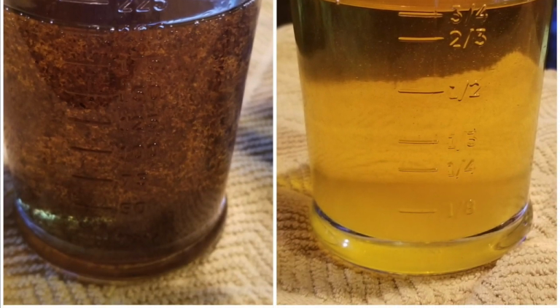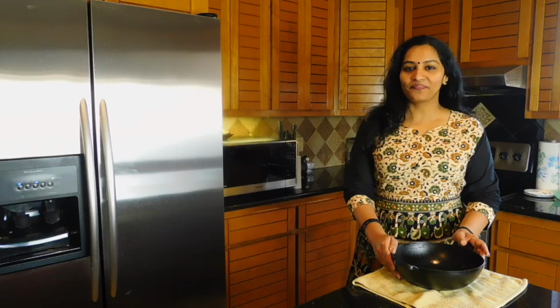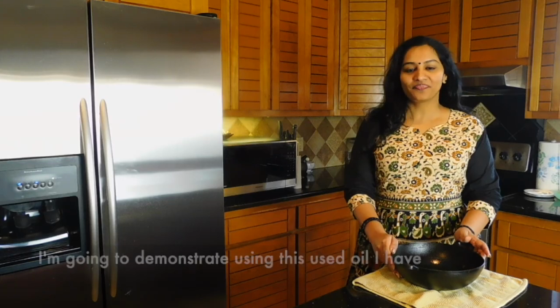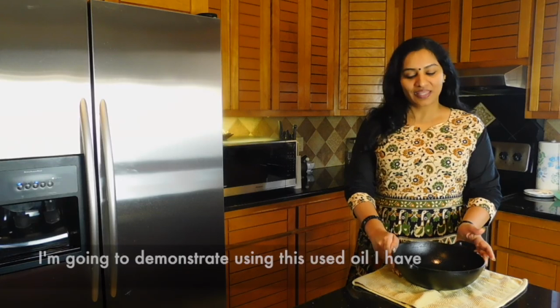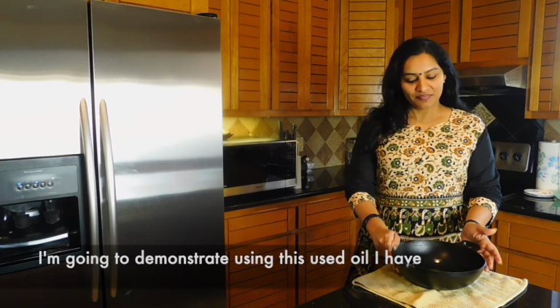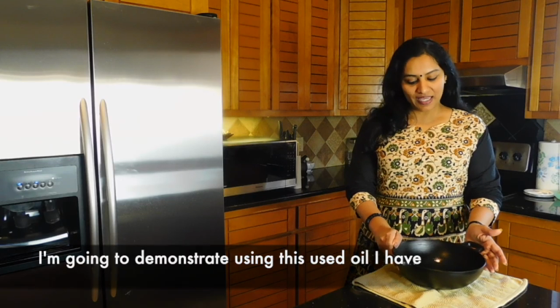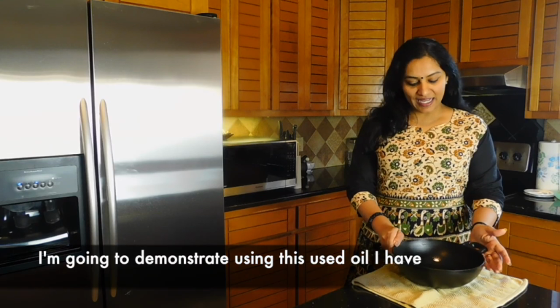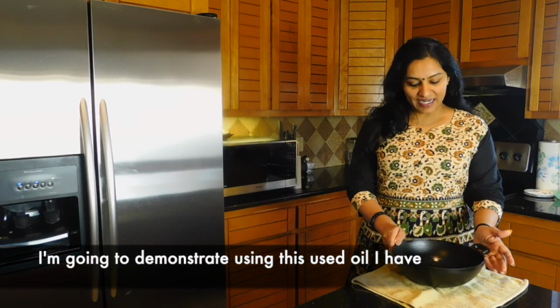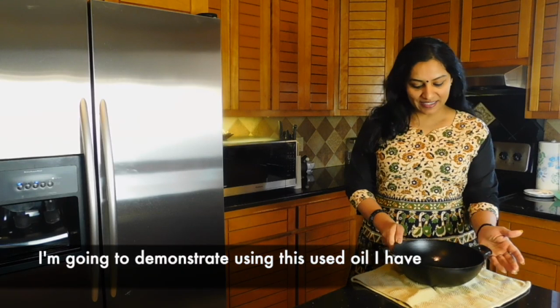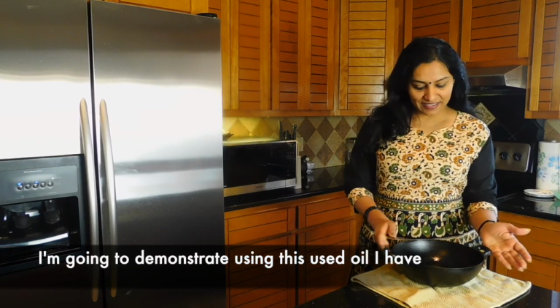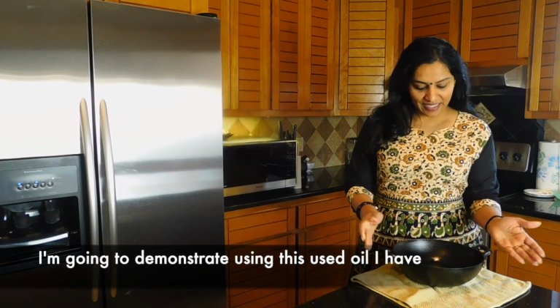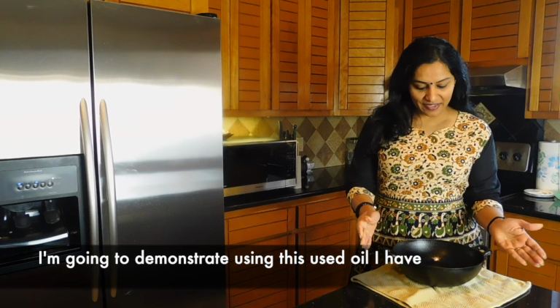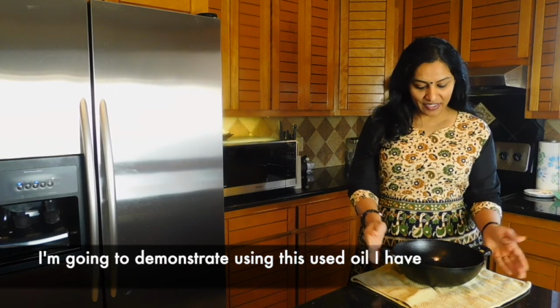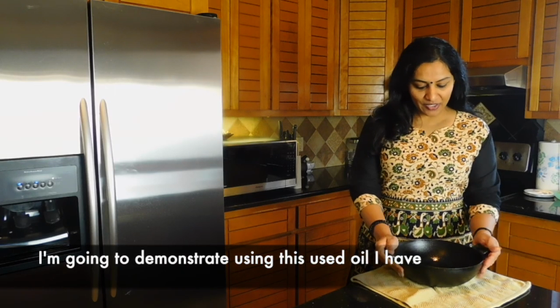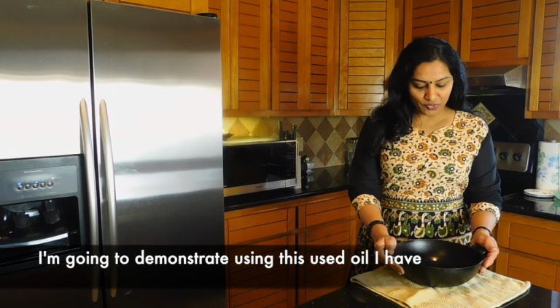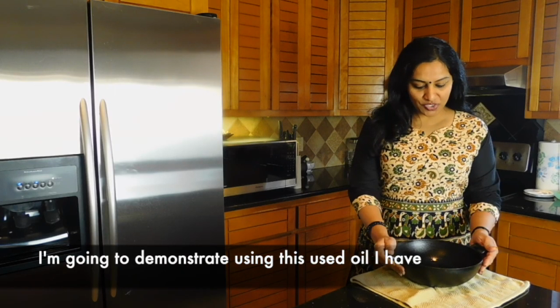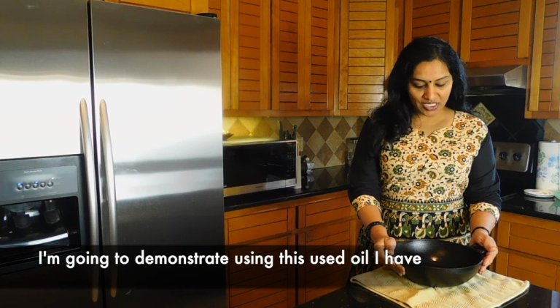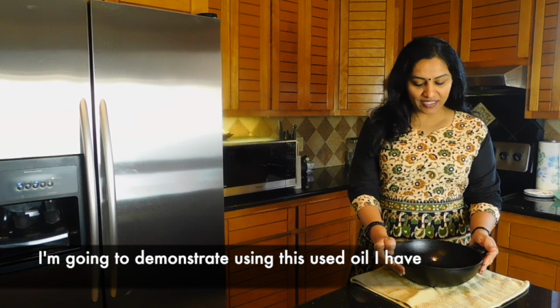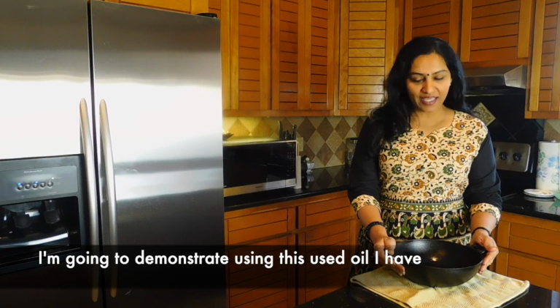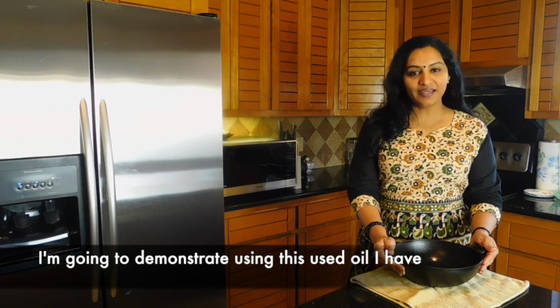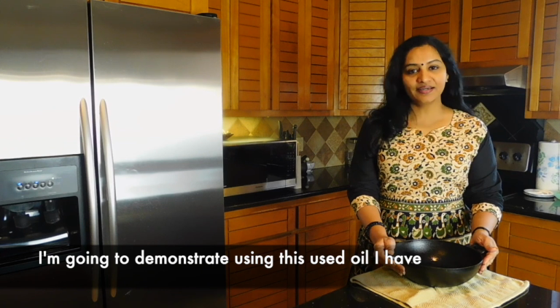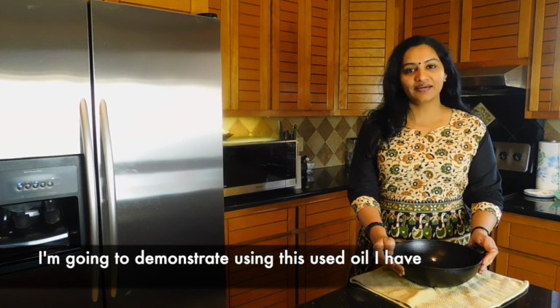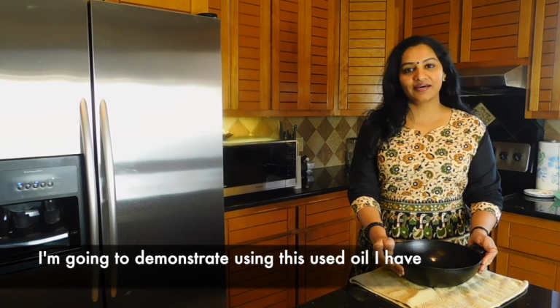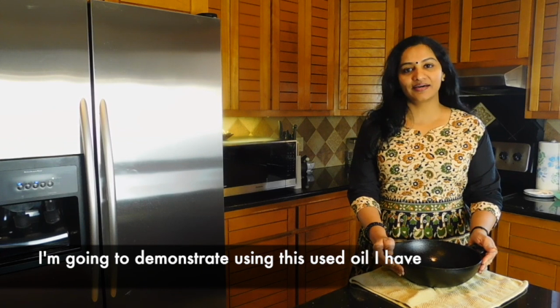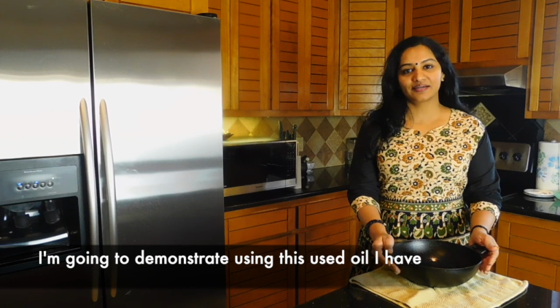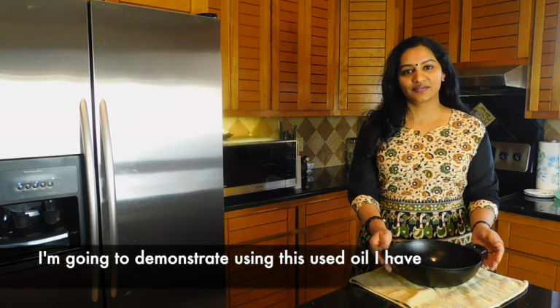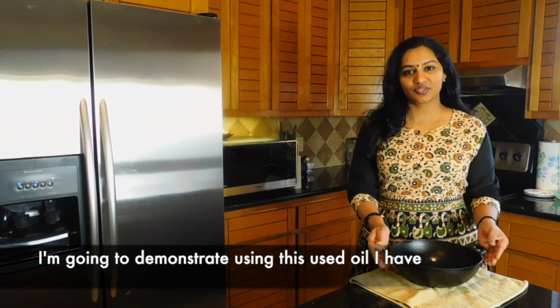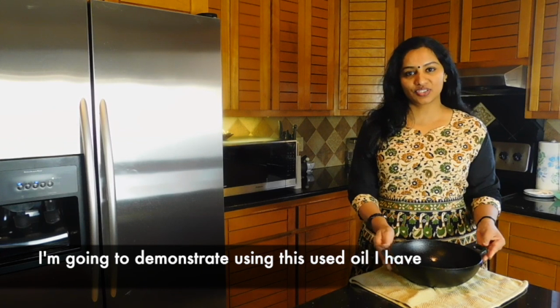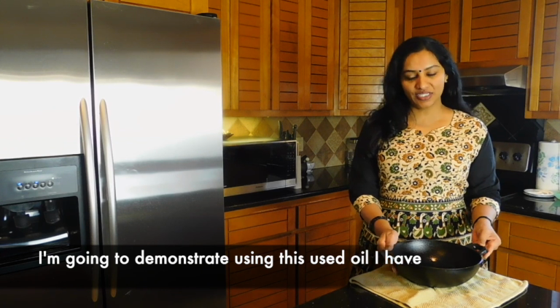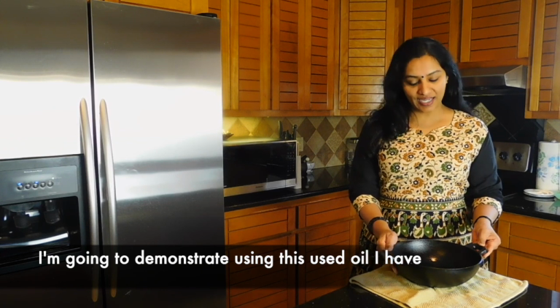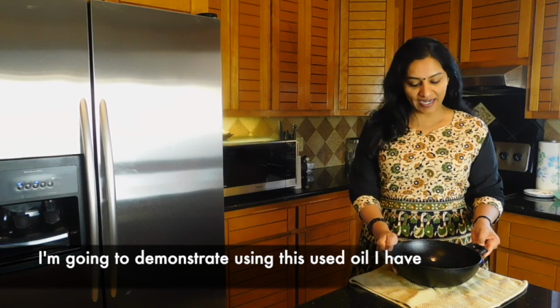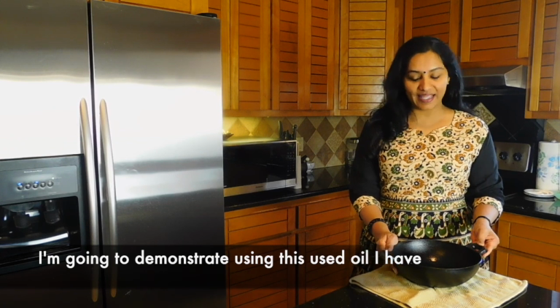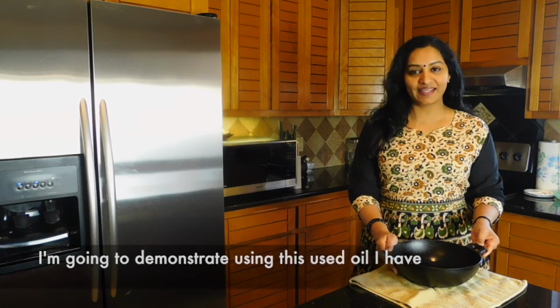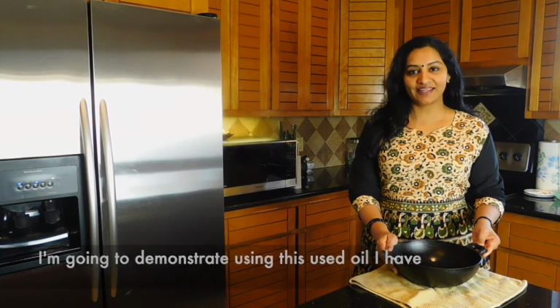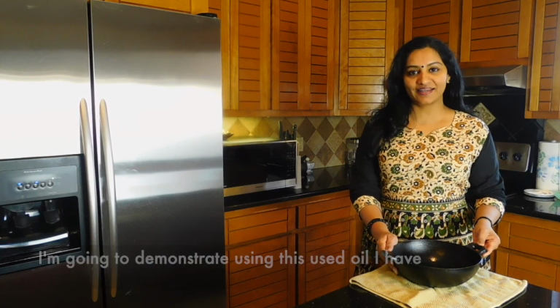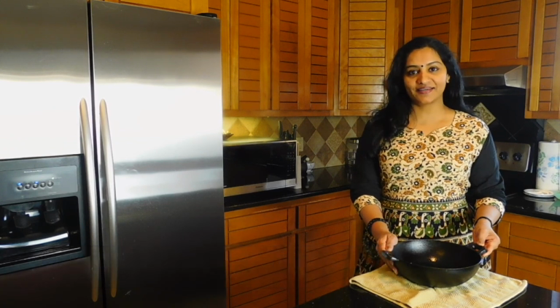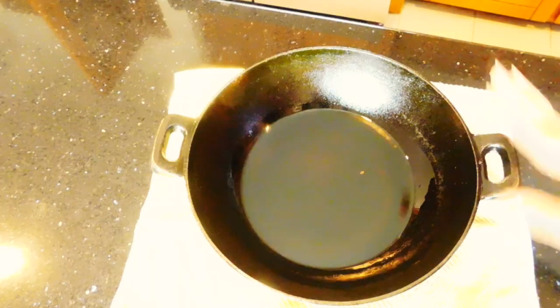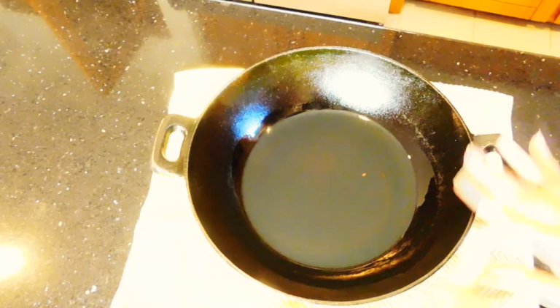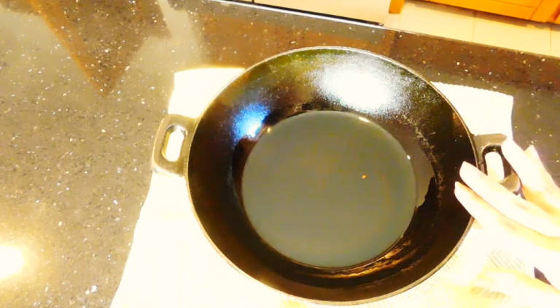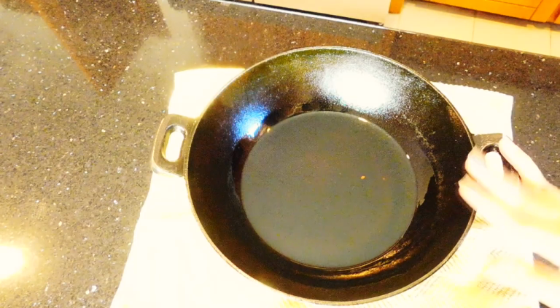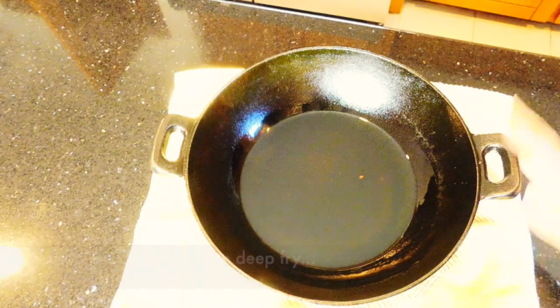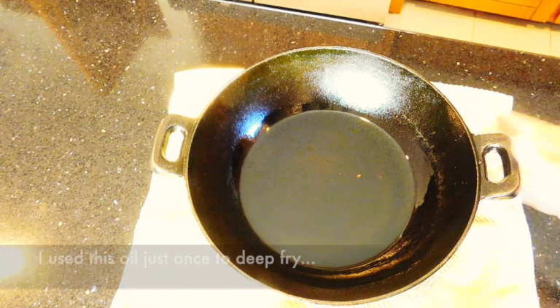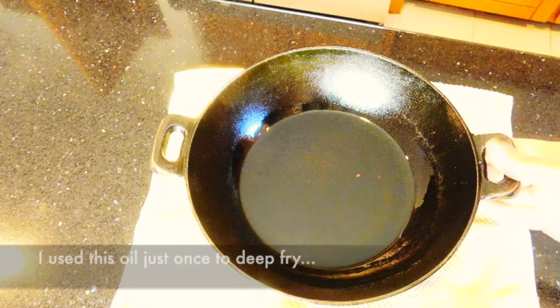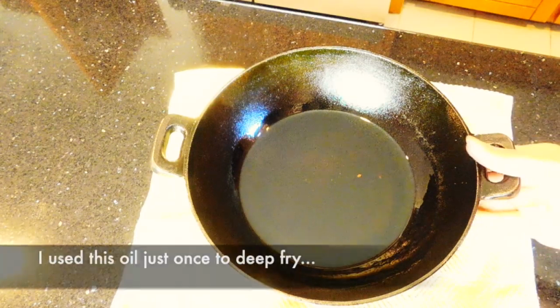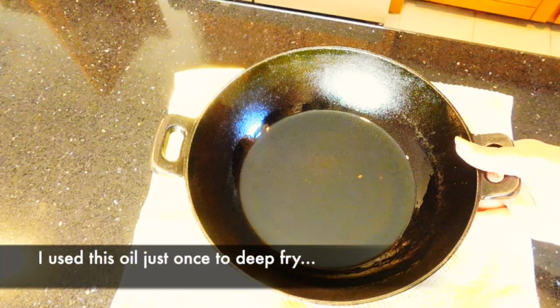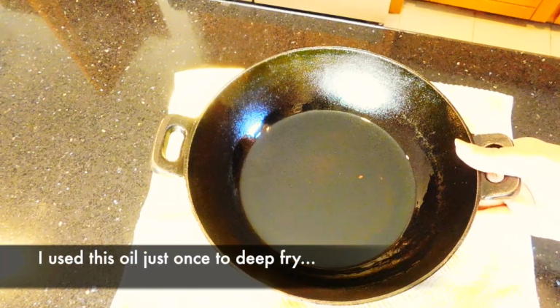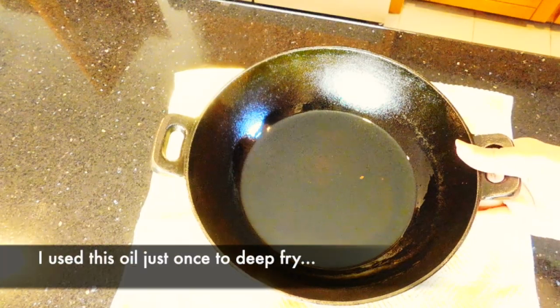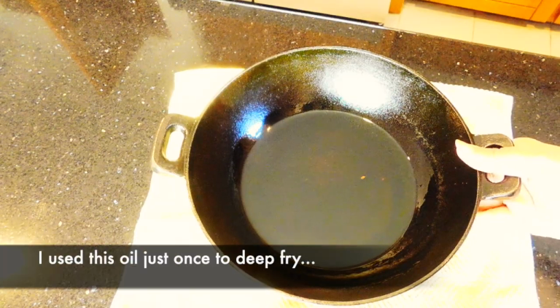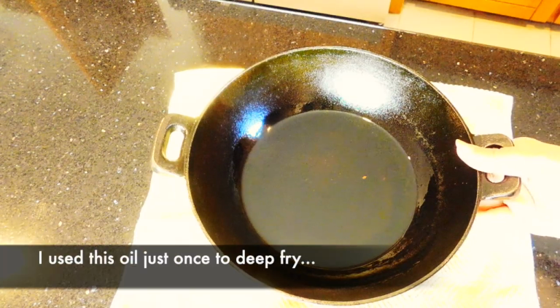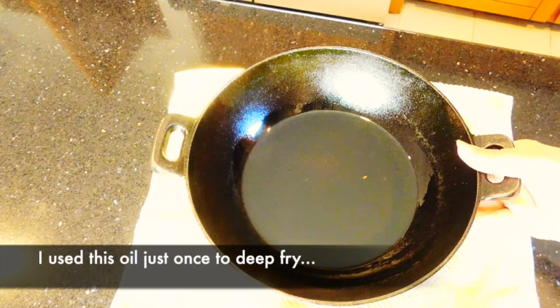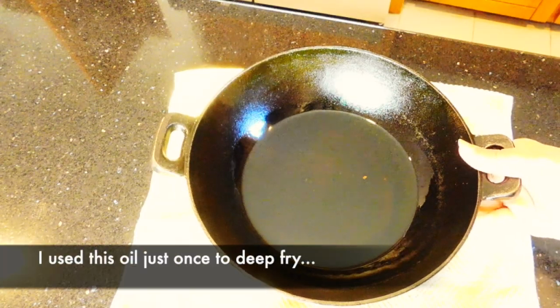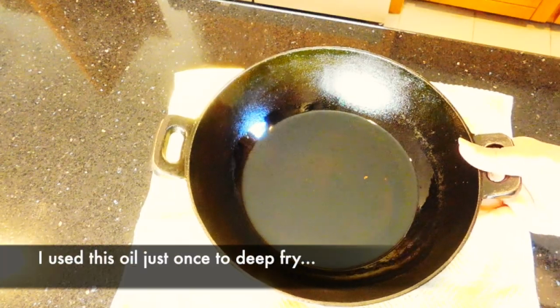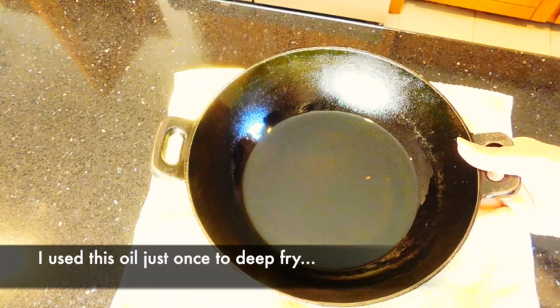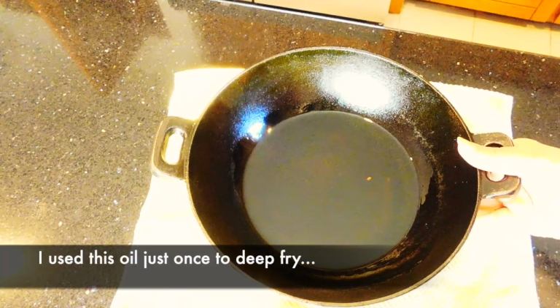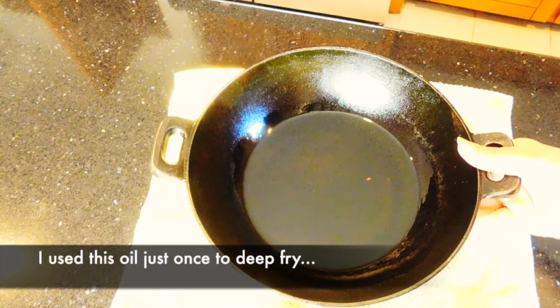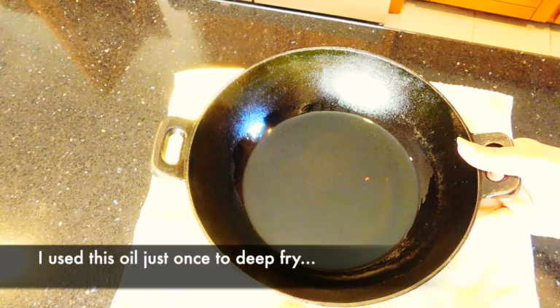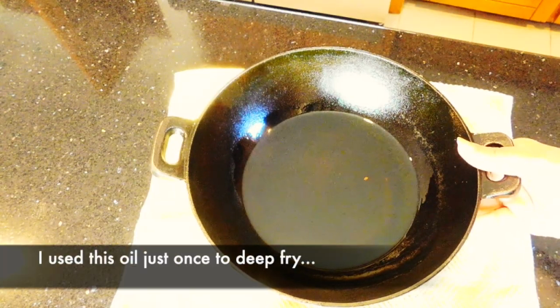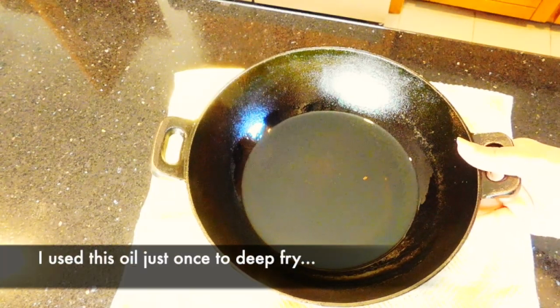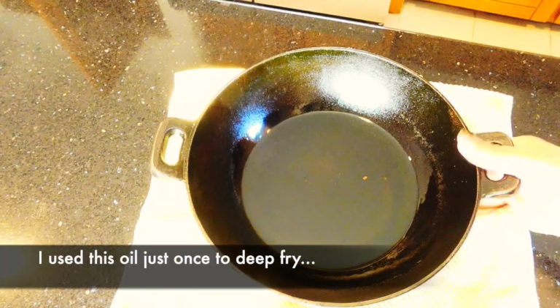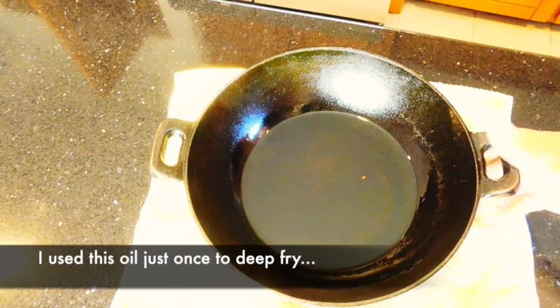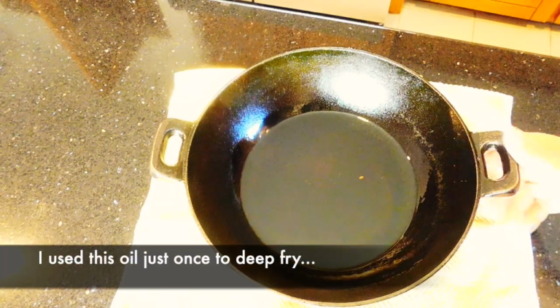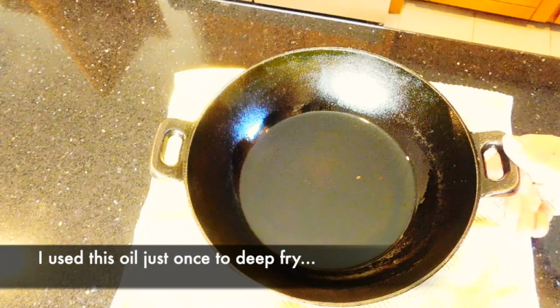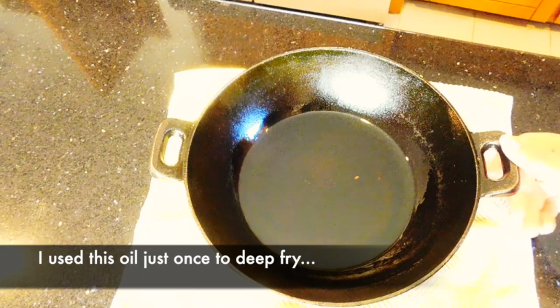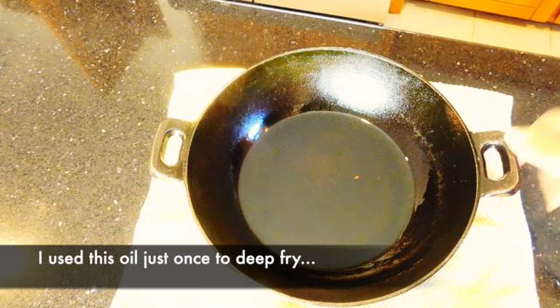I am using the end. I am deep-frying this end.